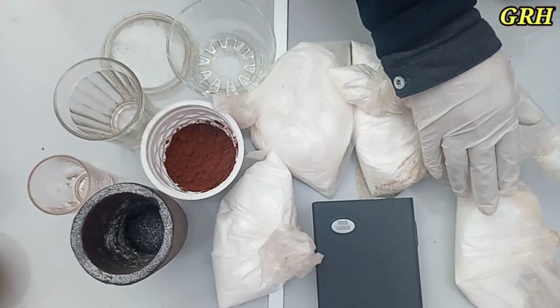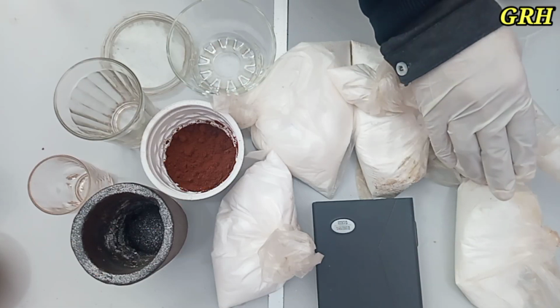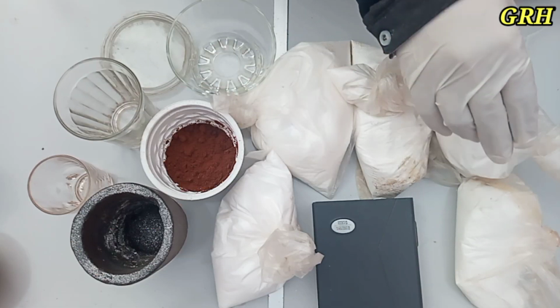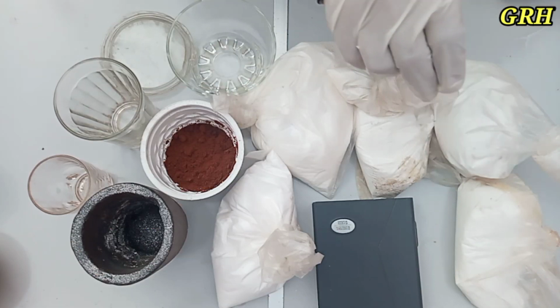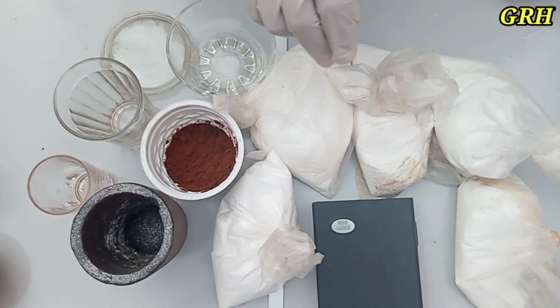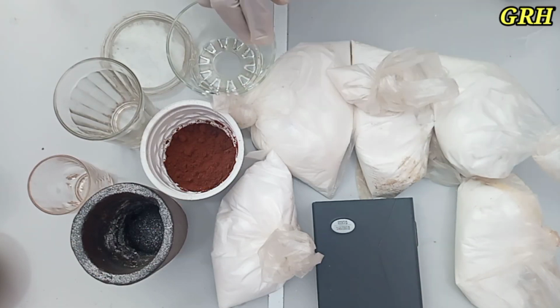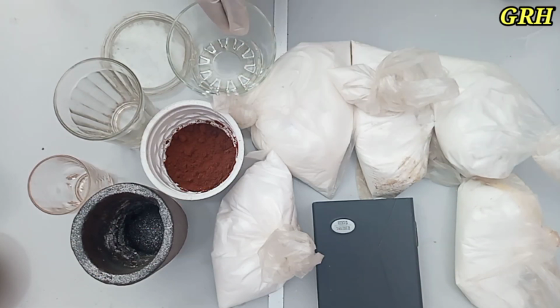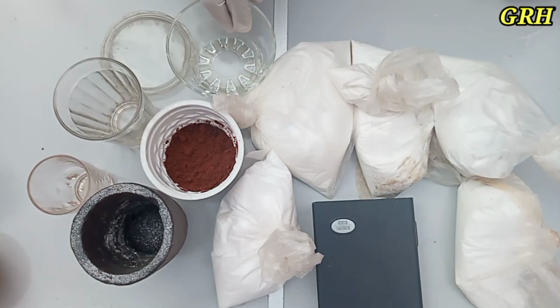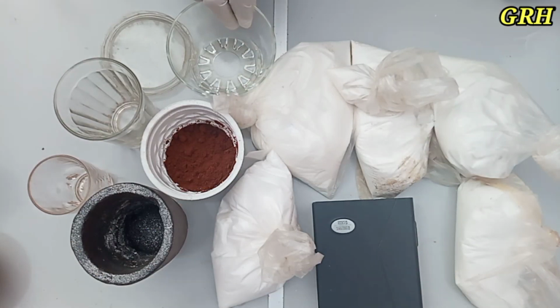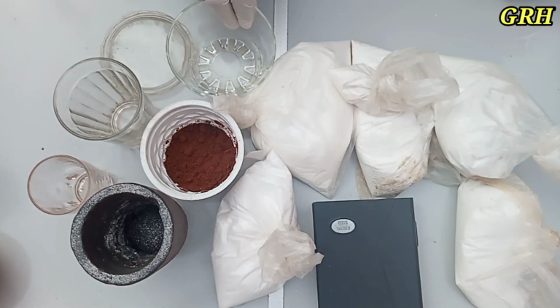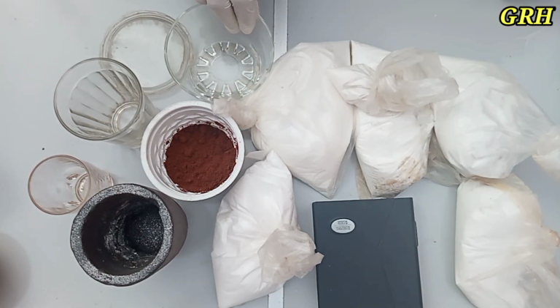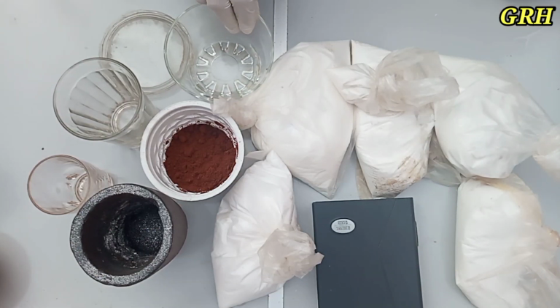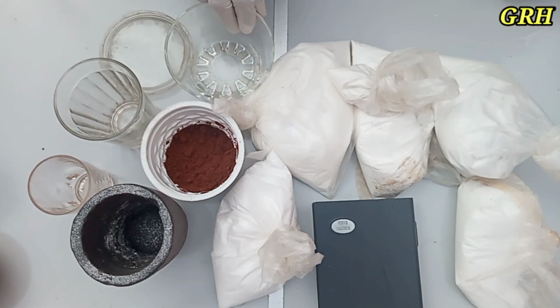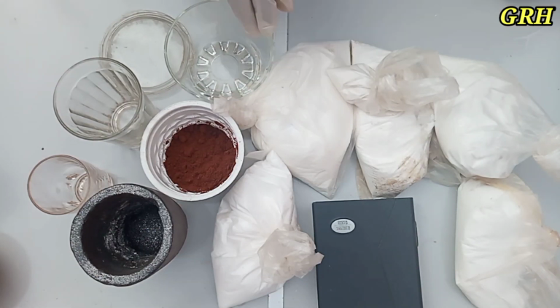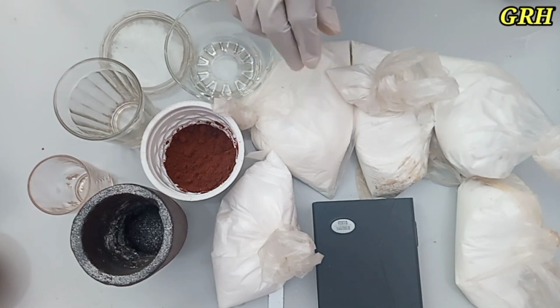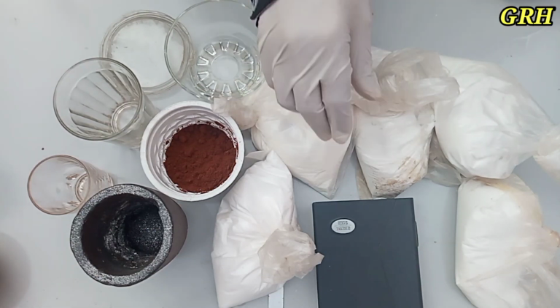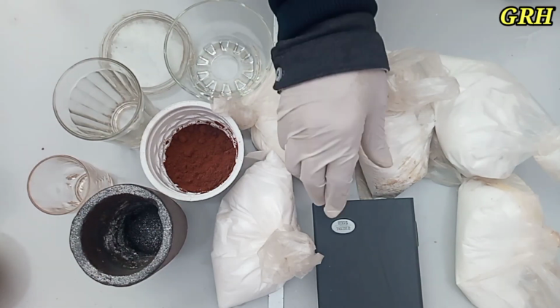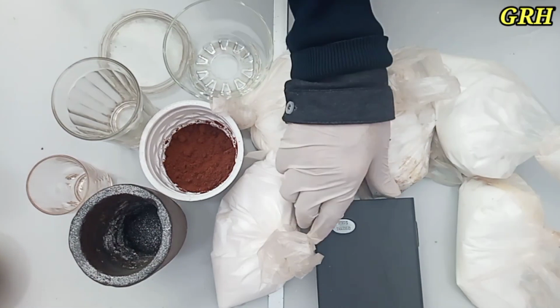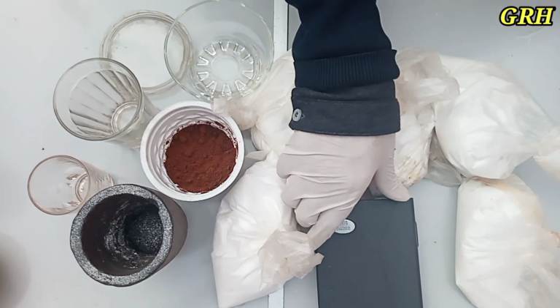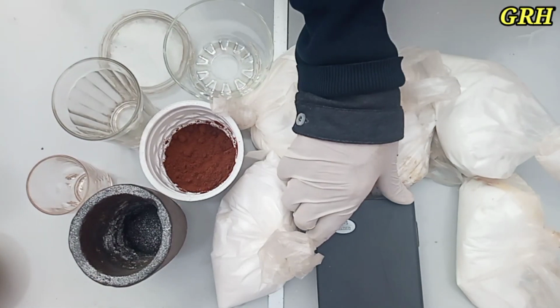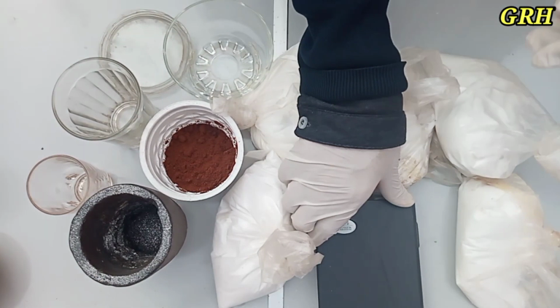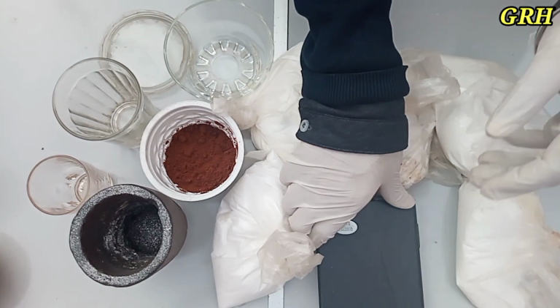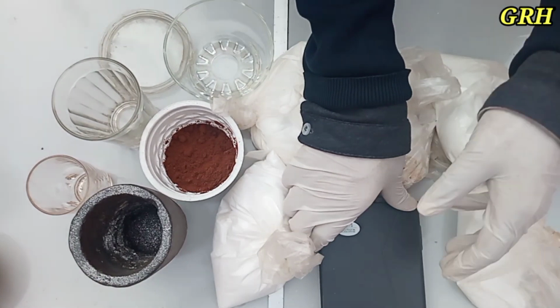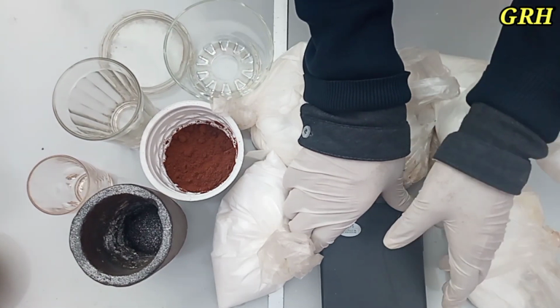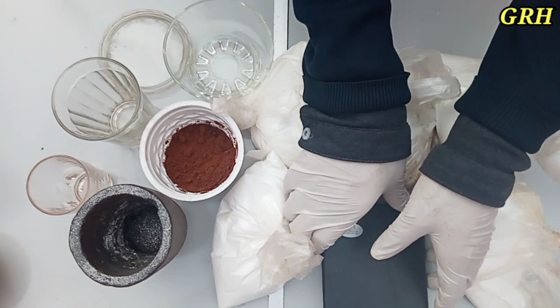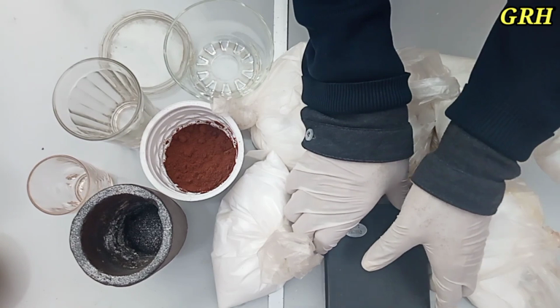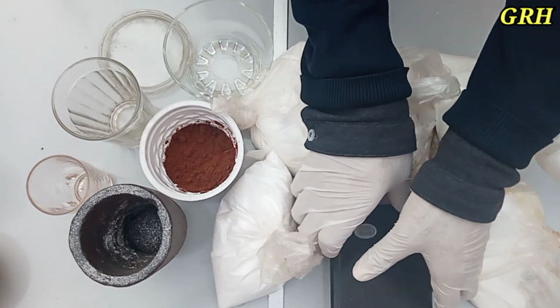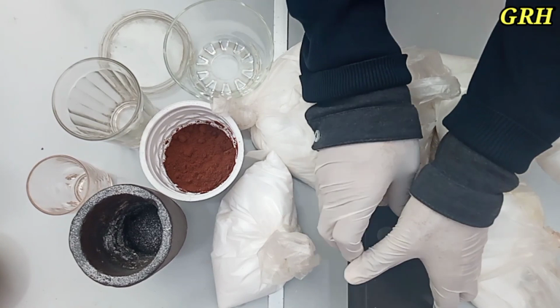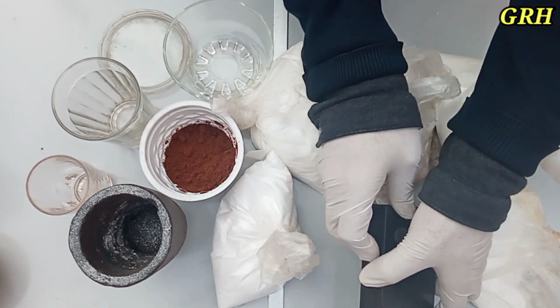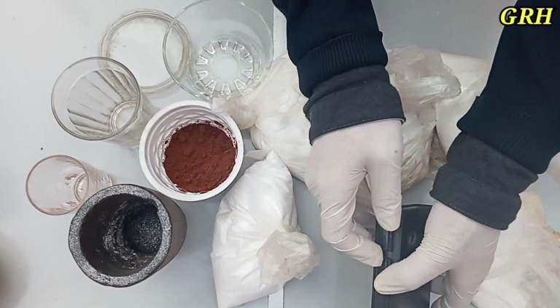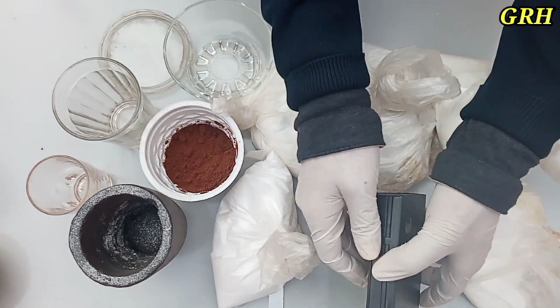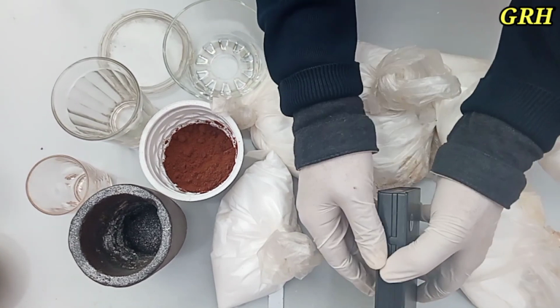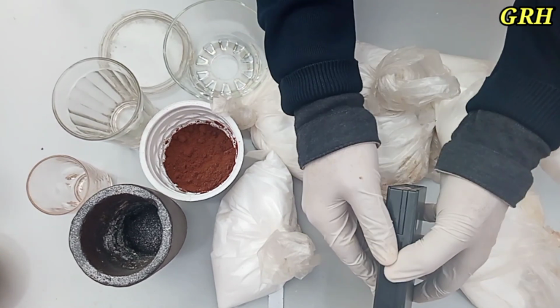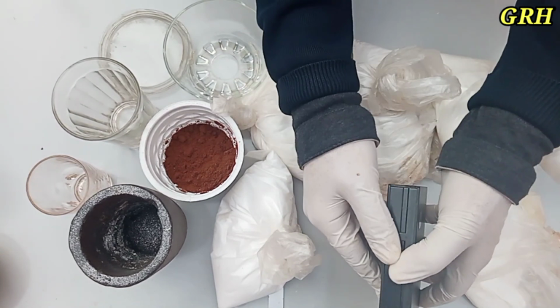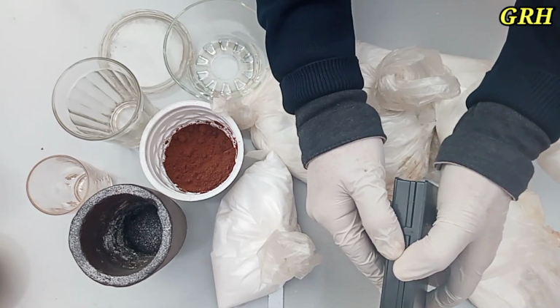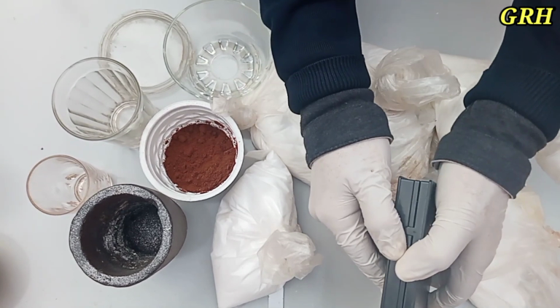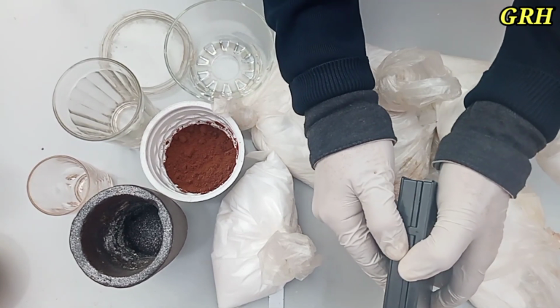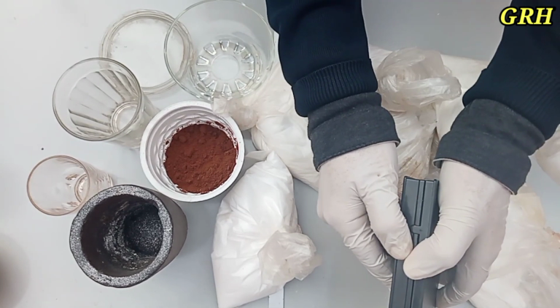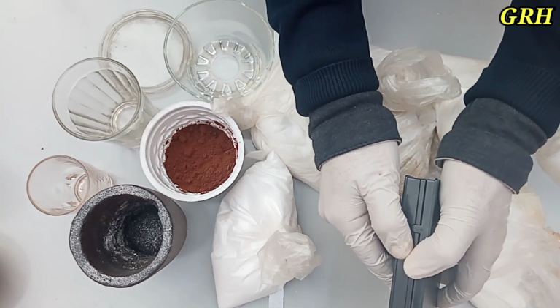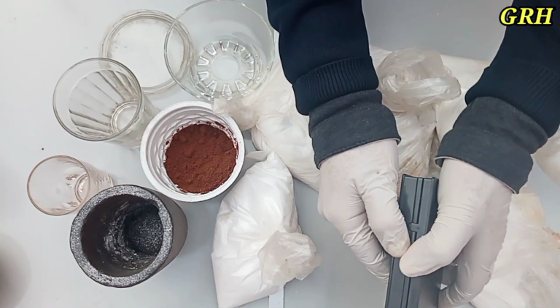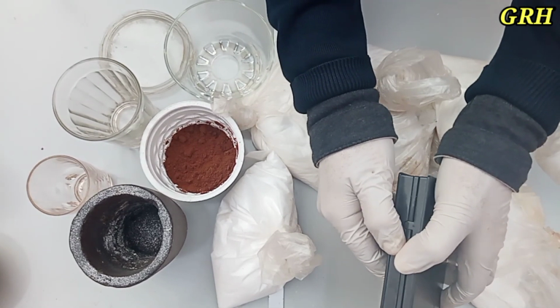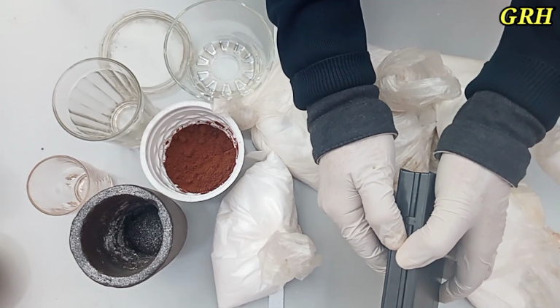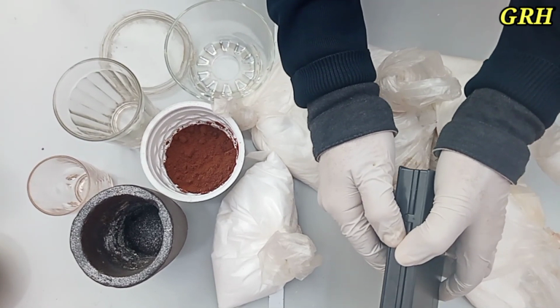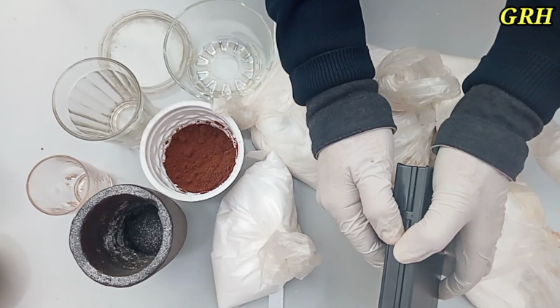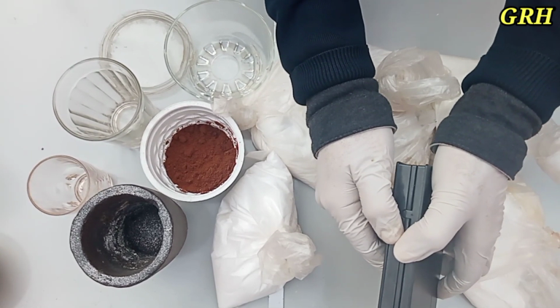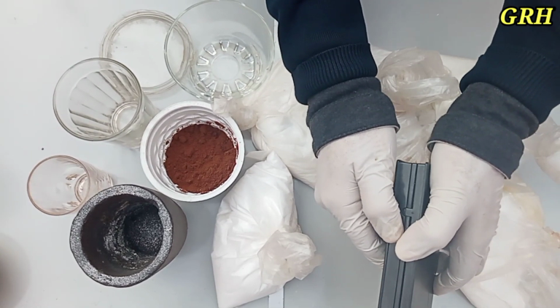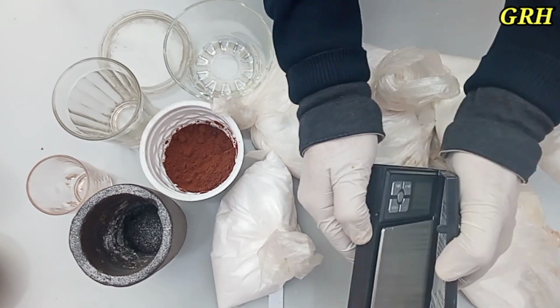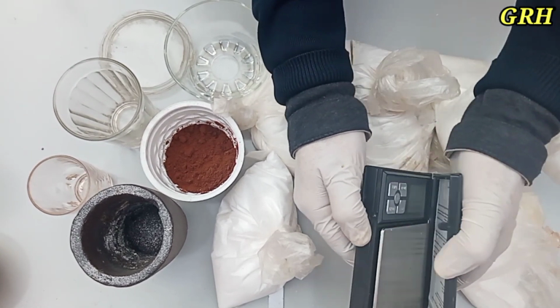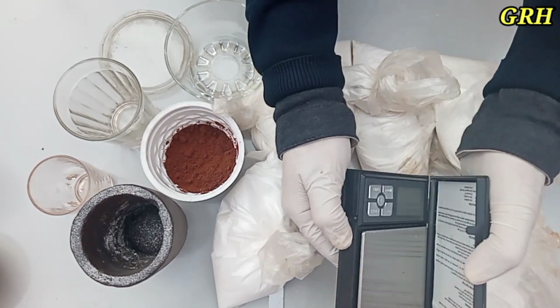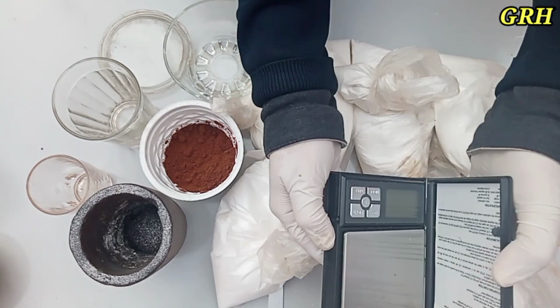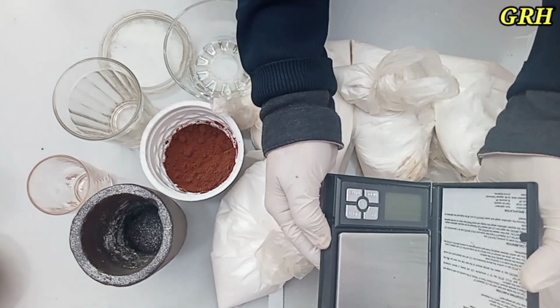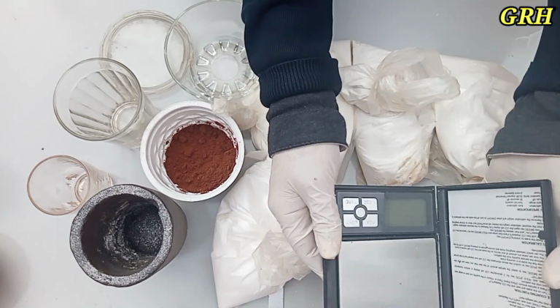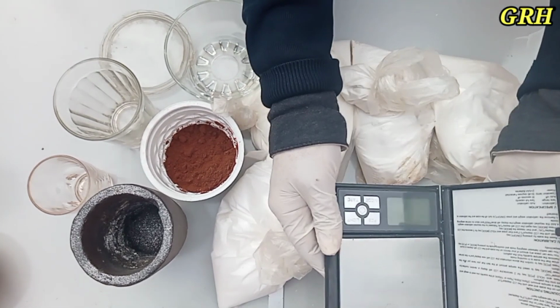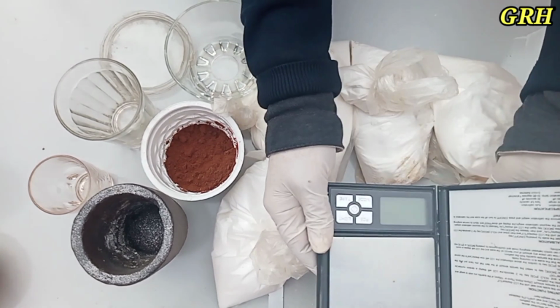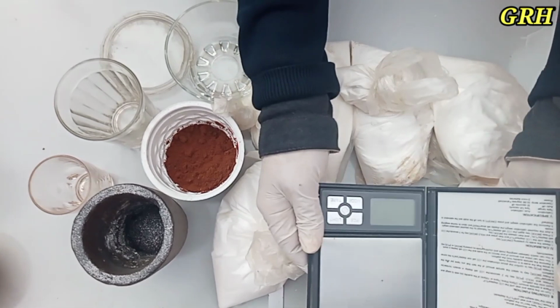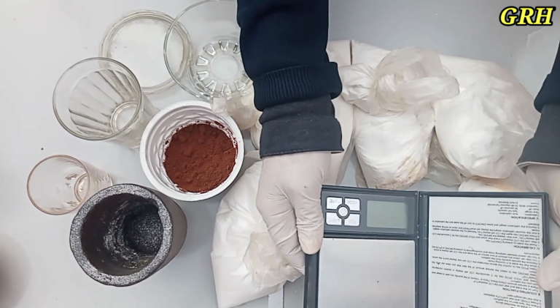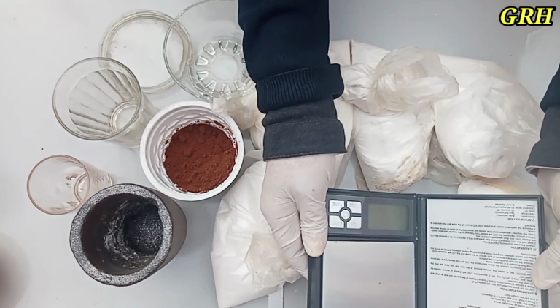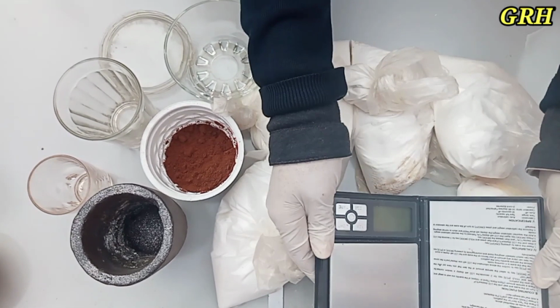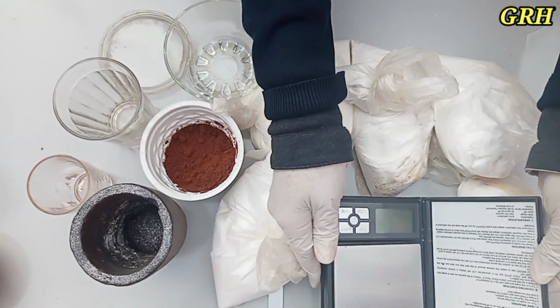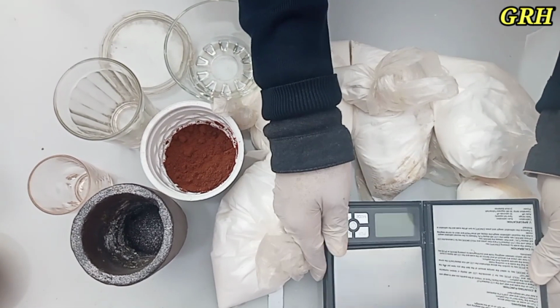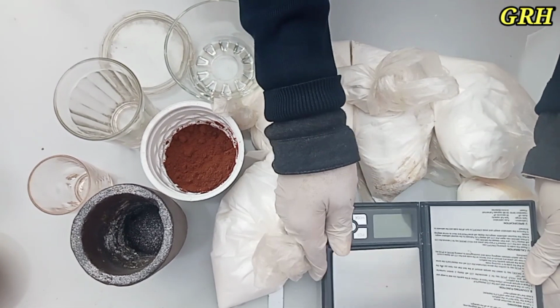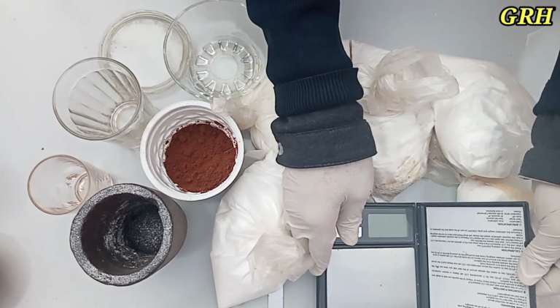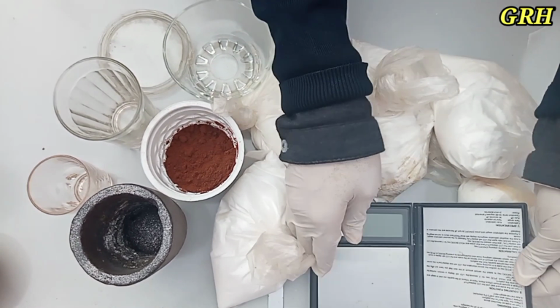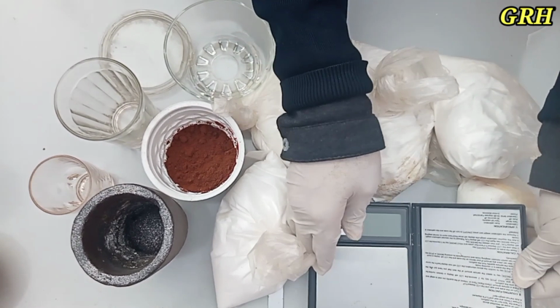Turner testing flux. Parts by volume: 1 part powdered fluorite, 3 parts potassium bisulfate.